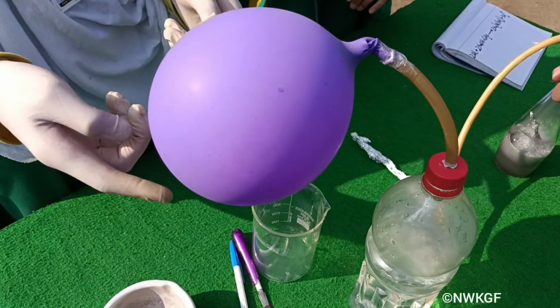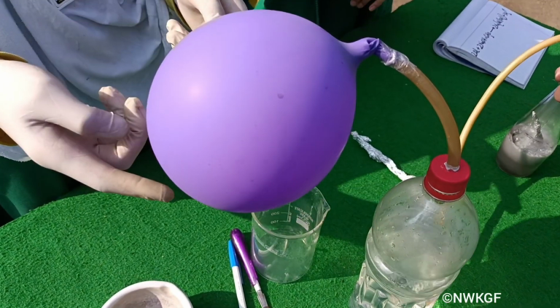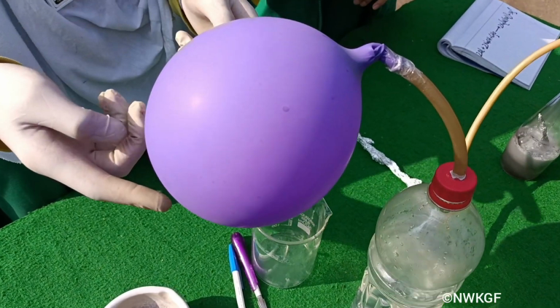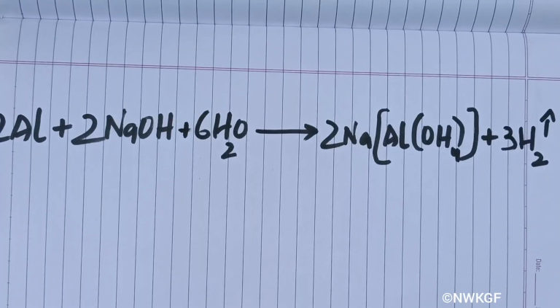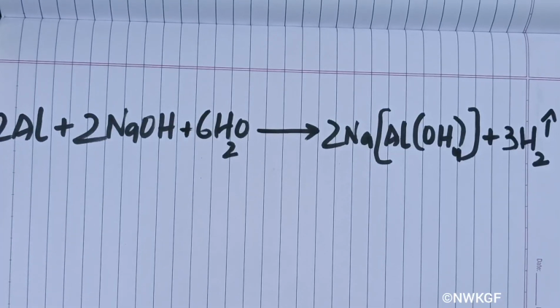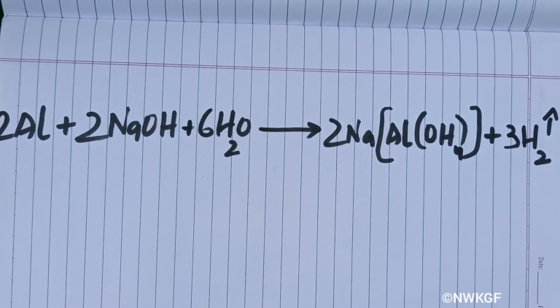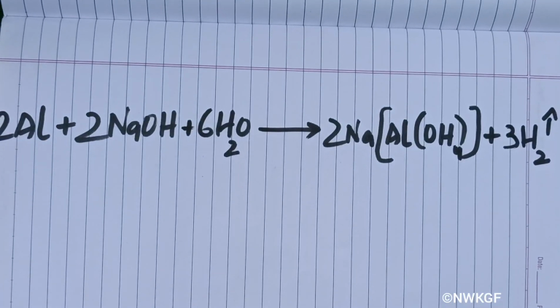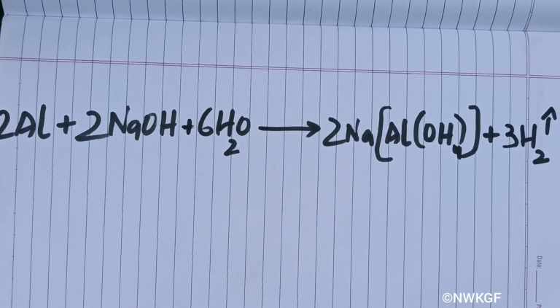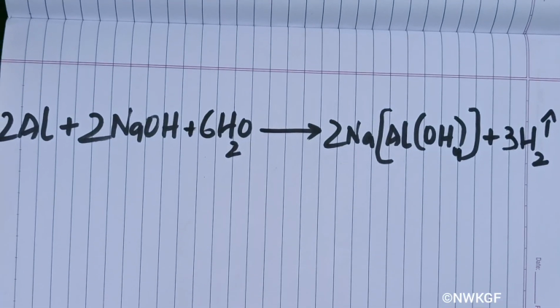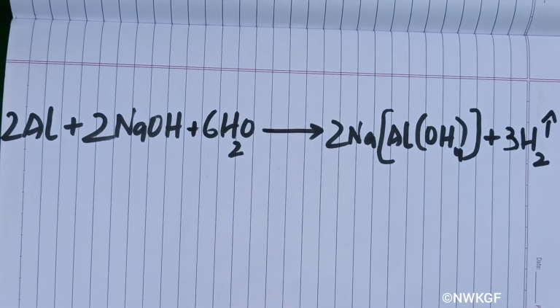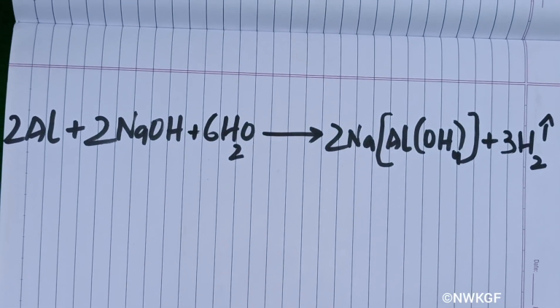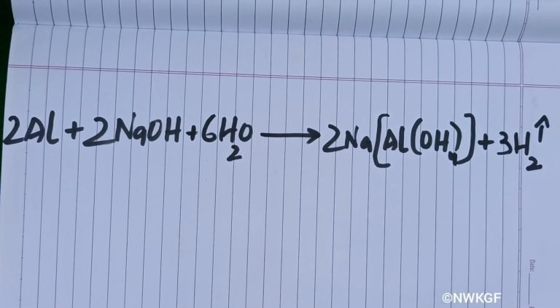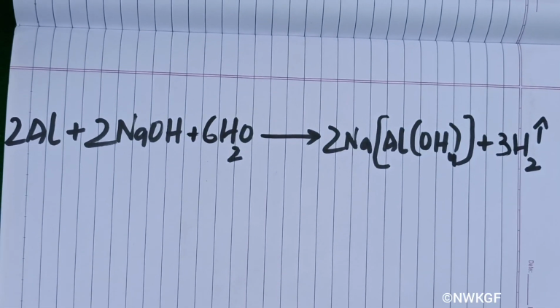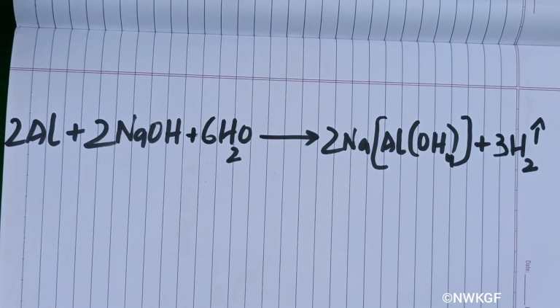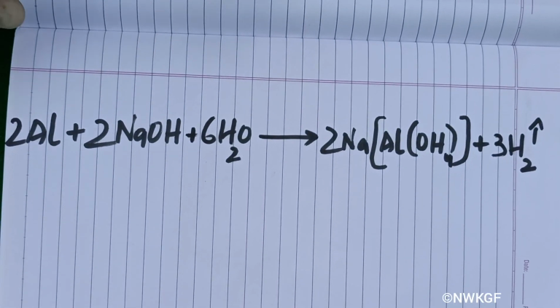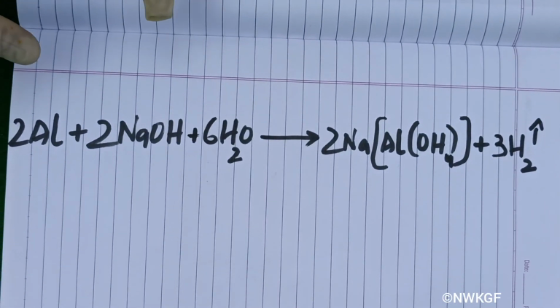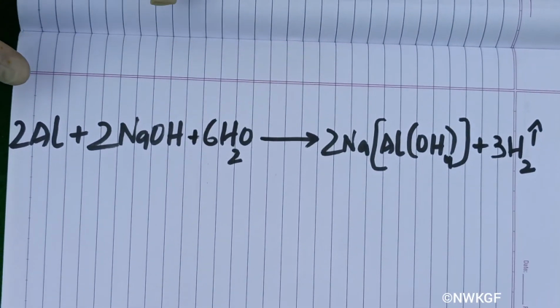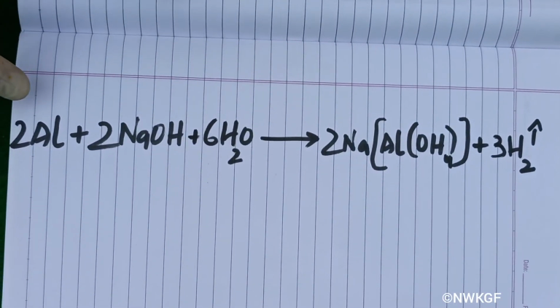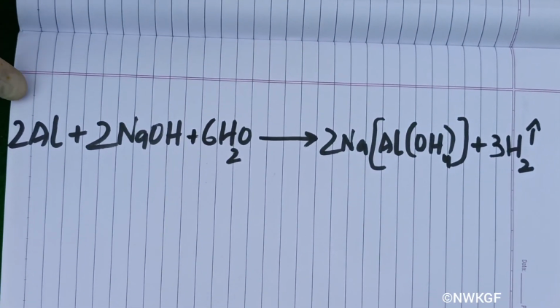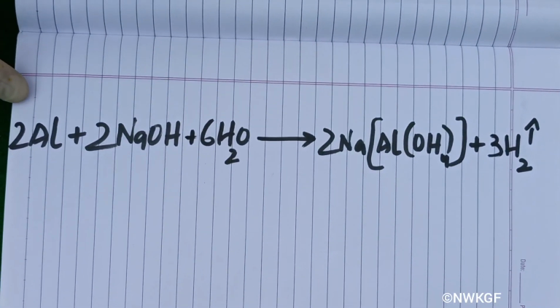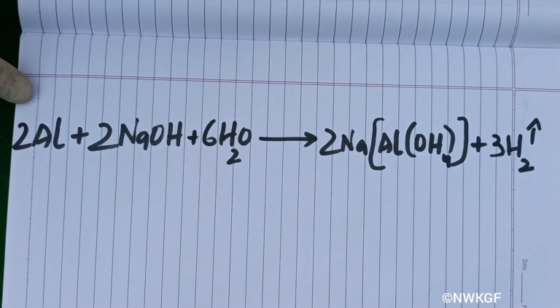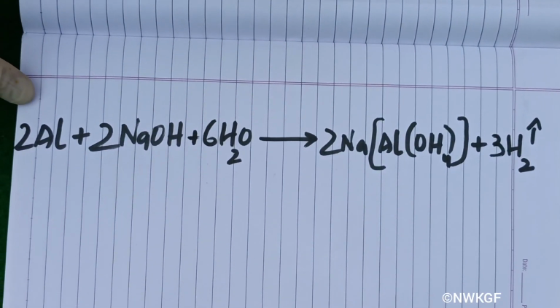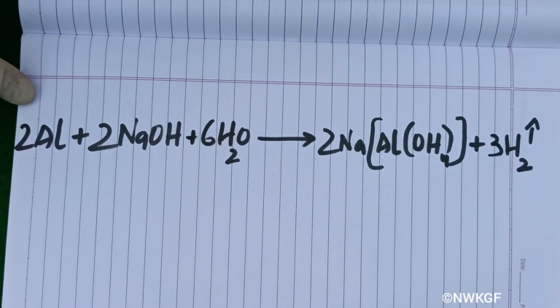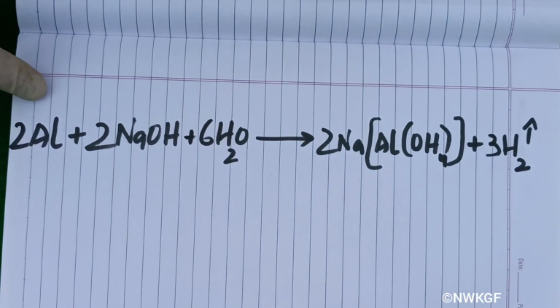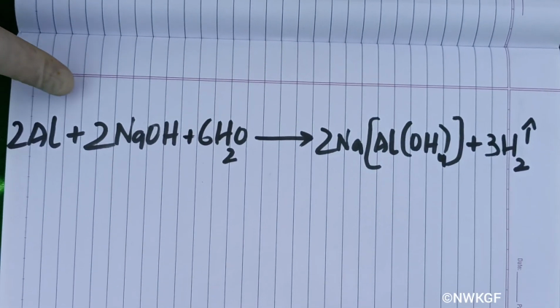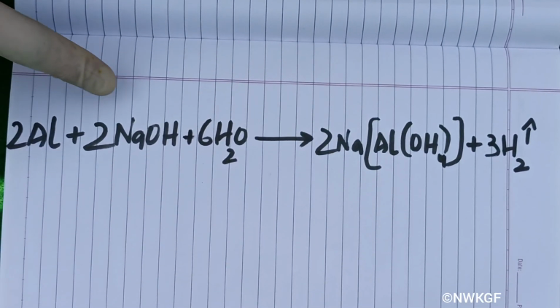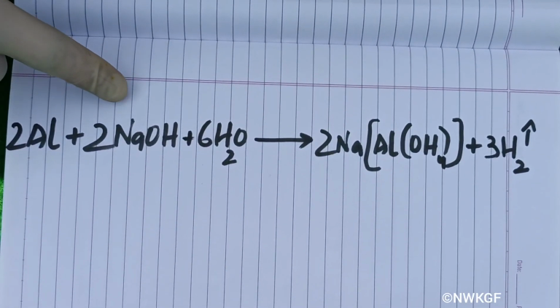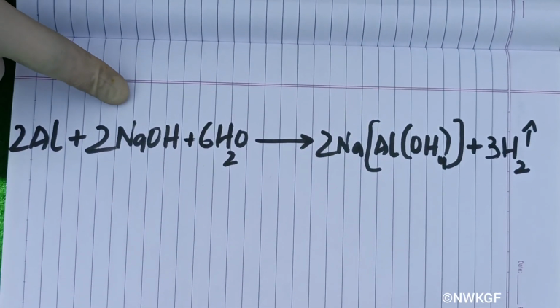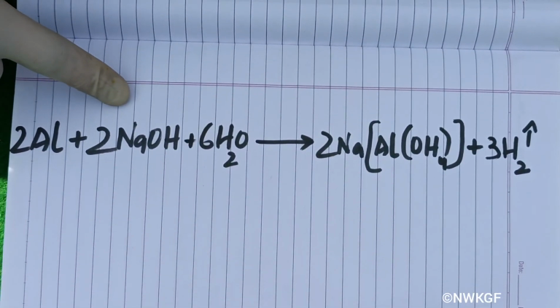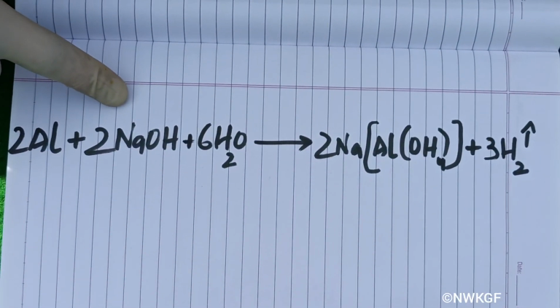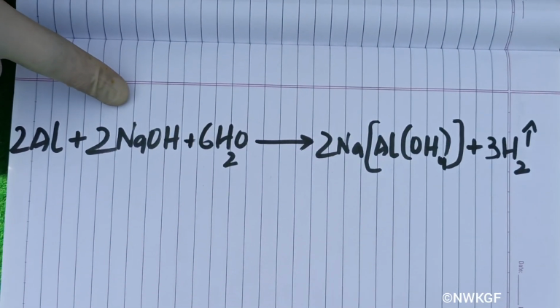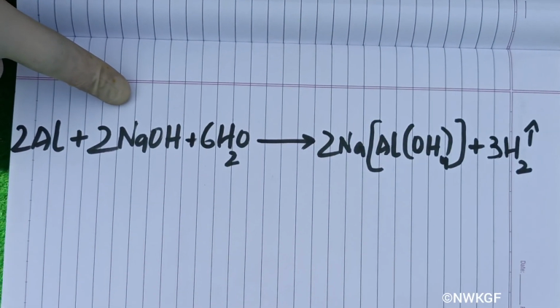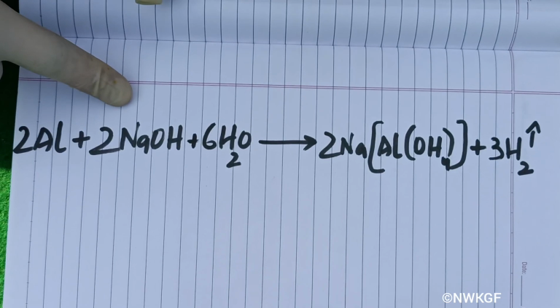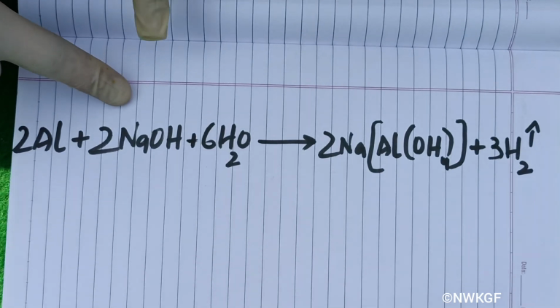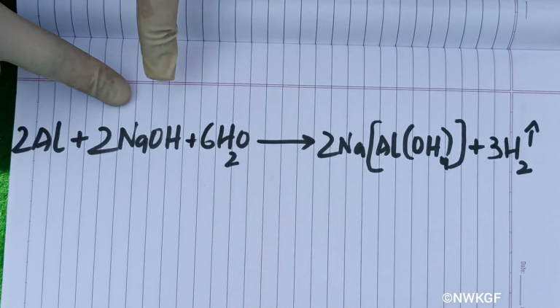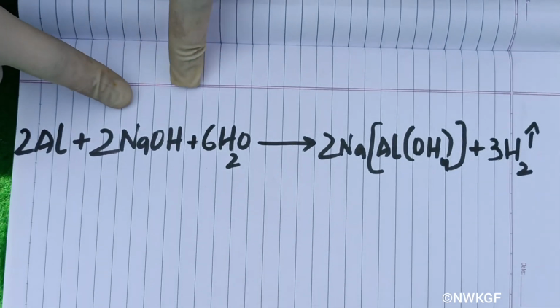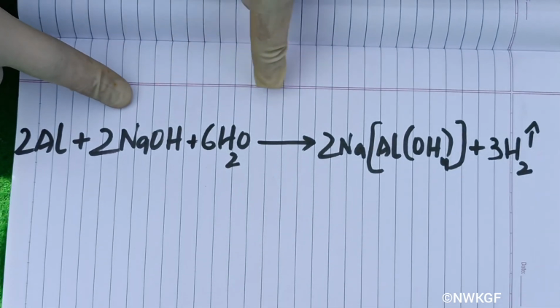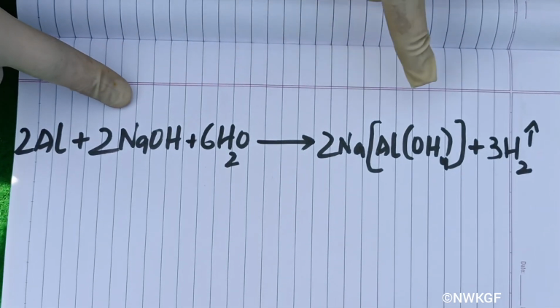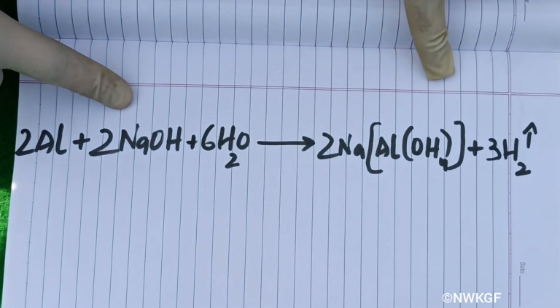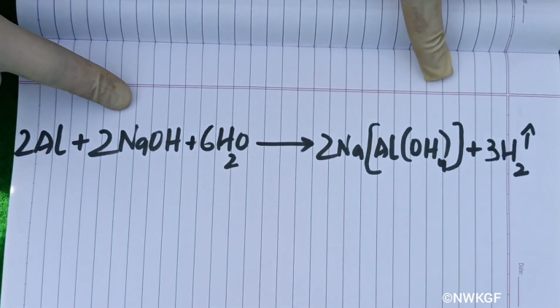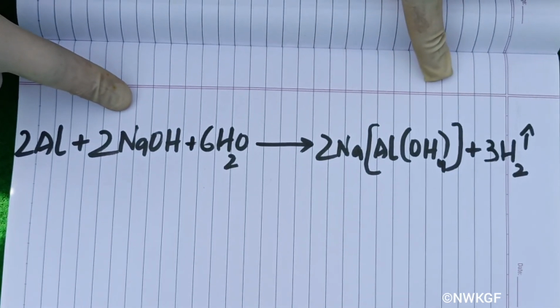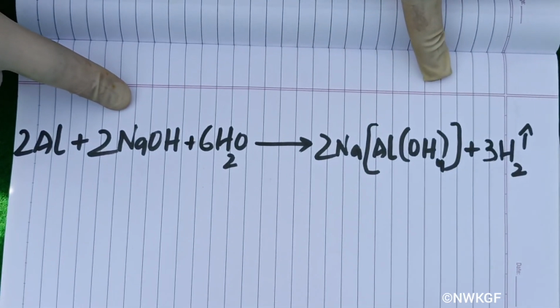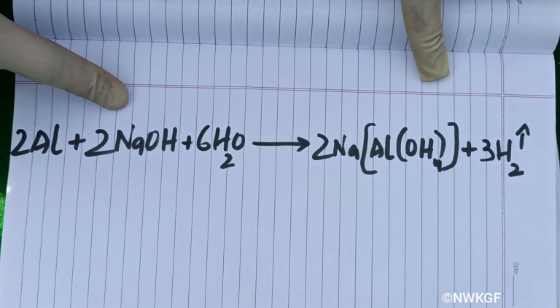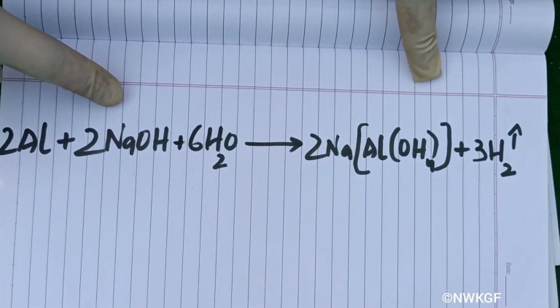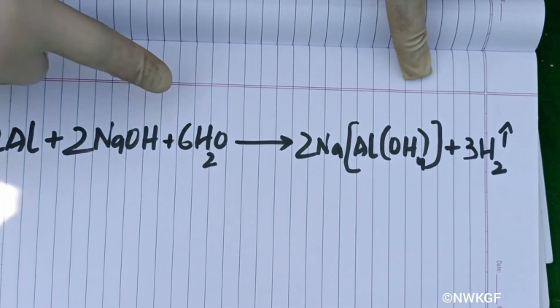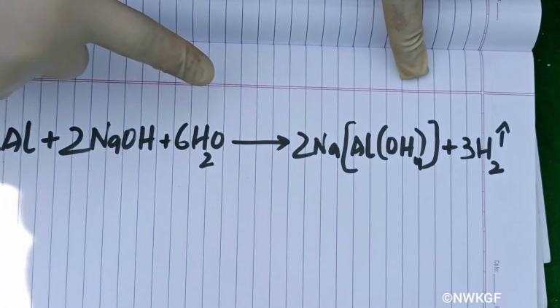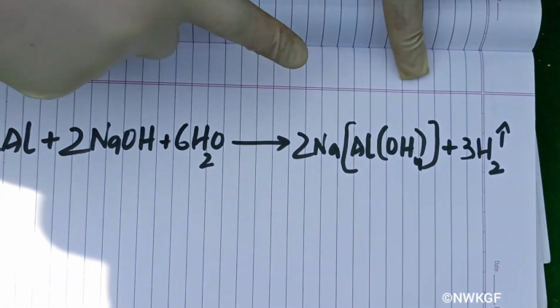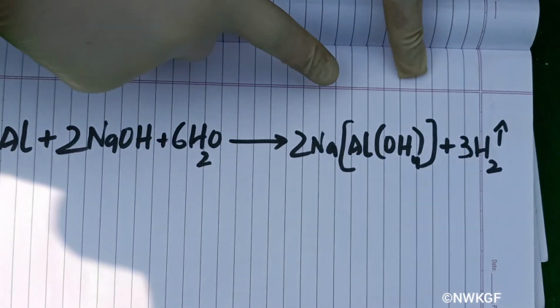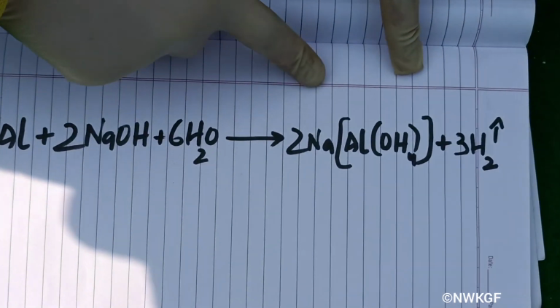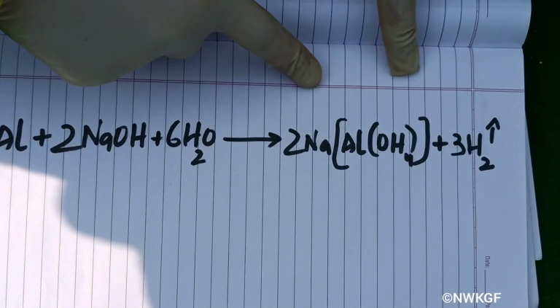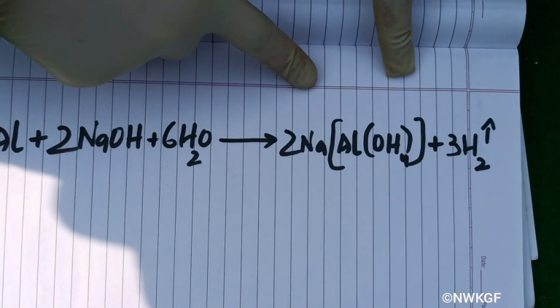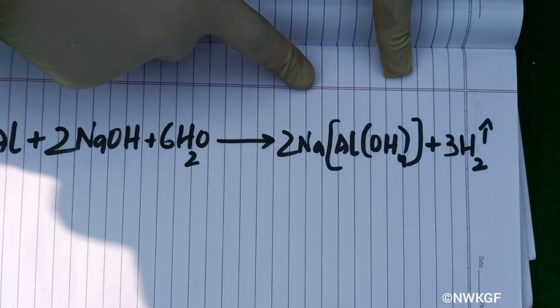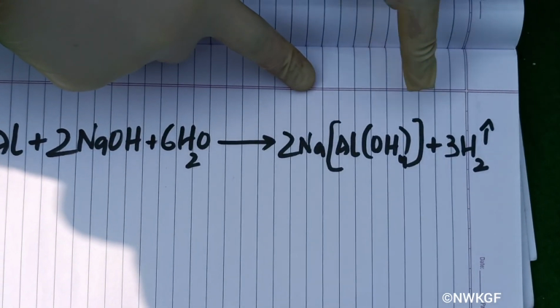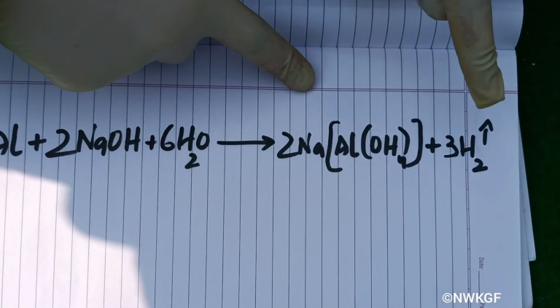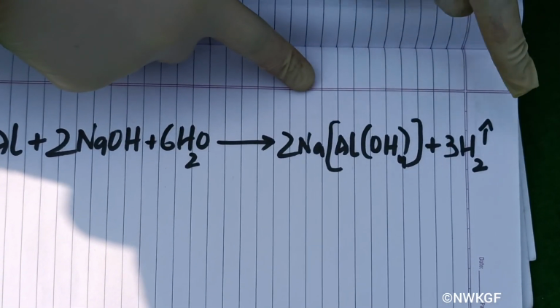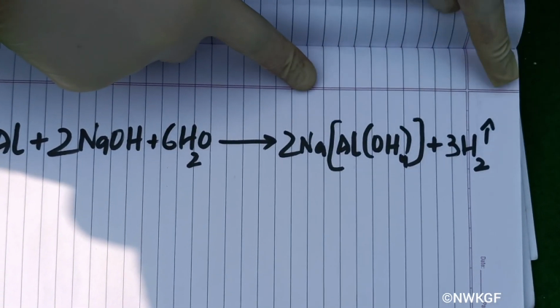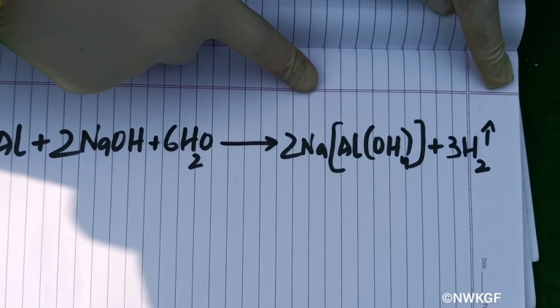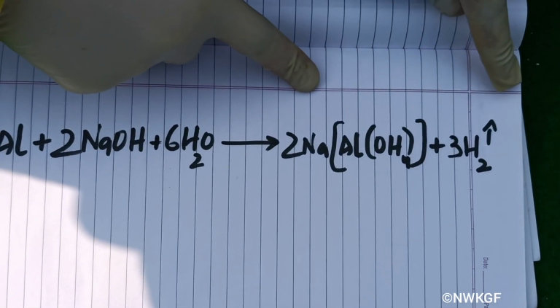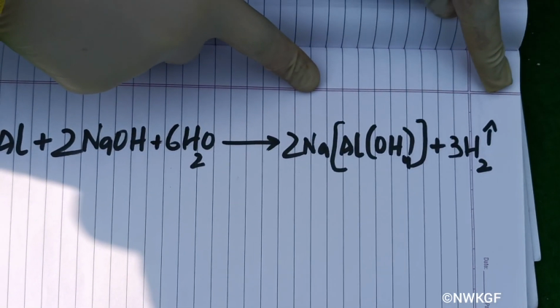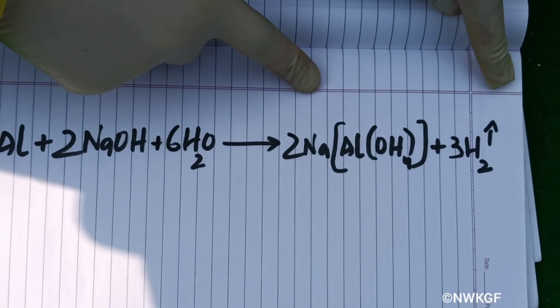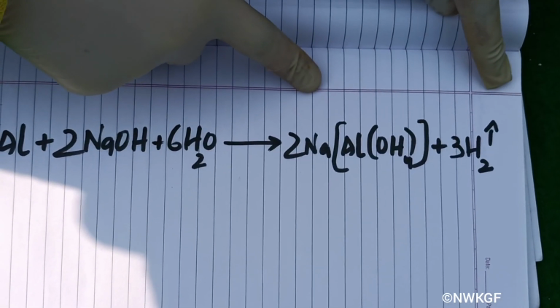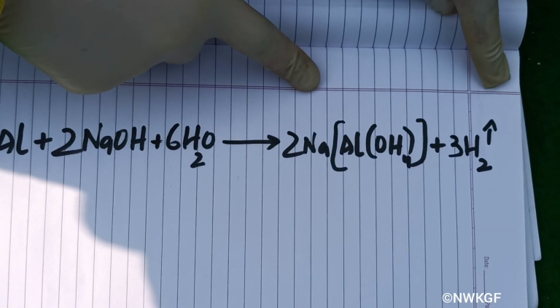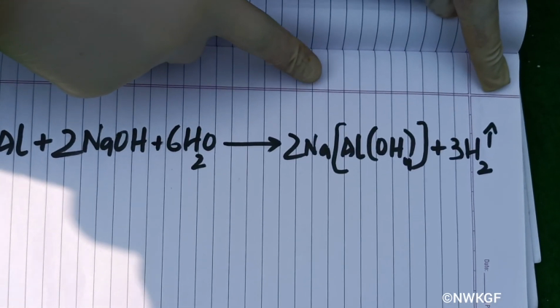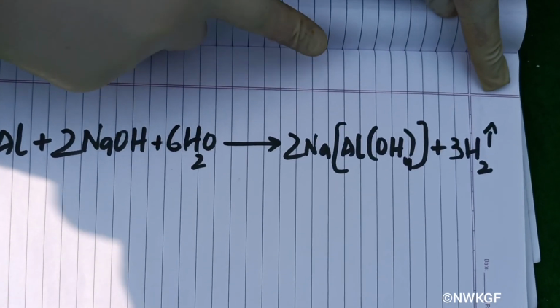The reaction is that aluminium reacts with sodium hydroxide and gives out a compound along with the liberation of hydrogen gas.